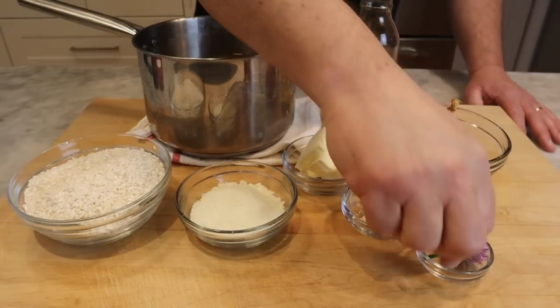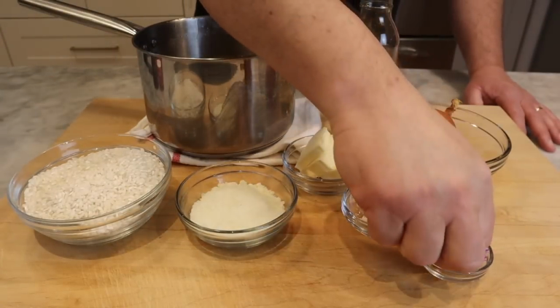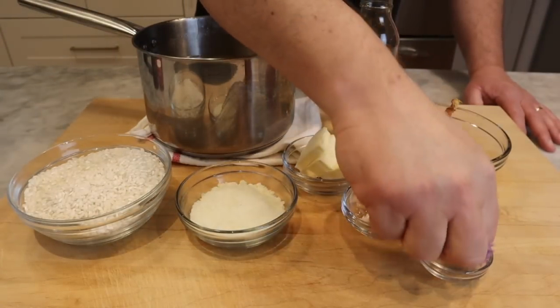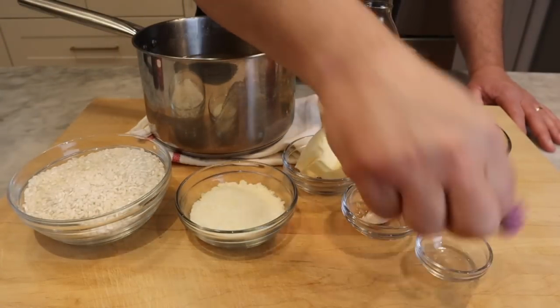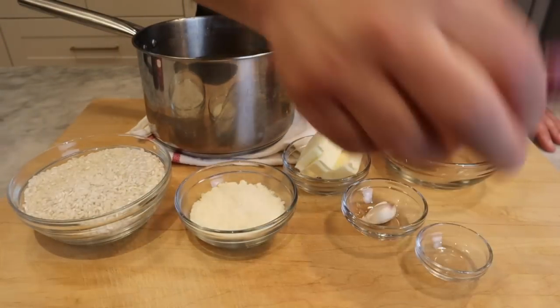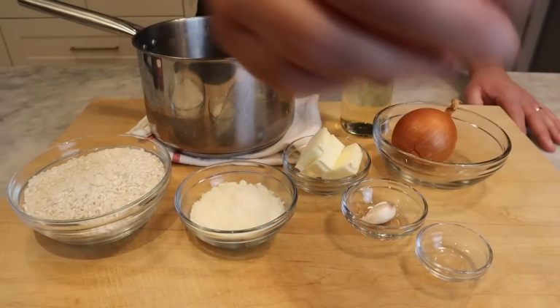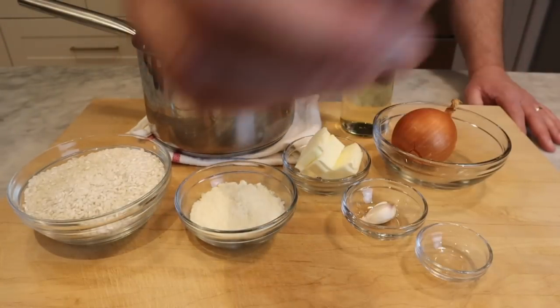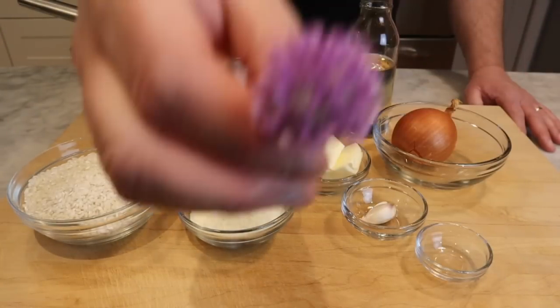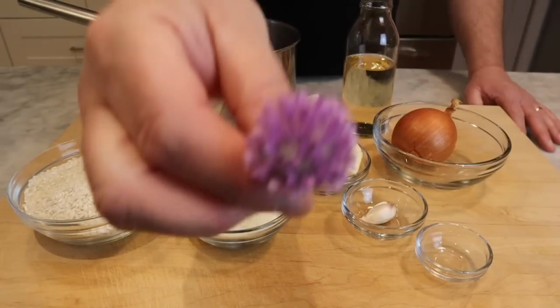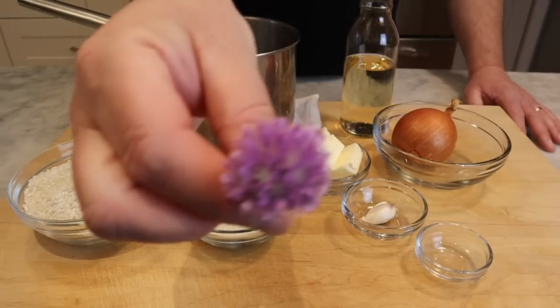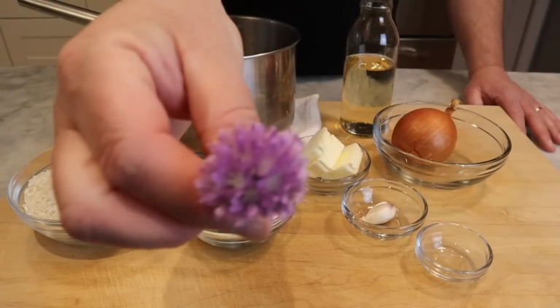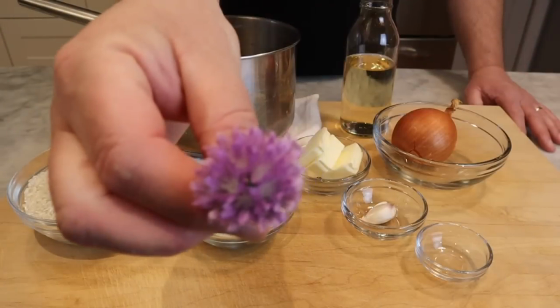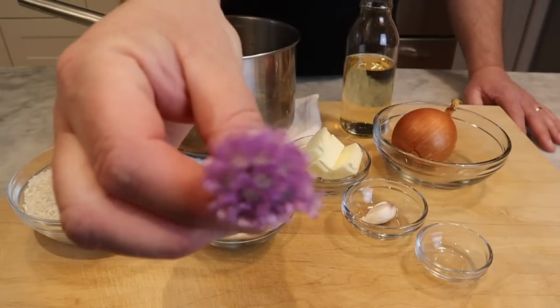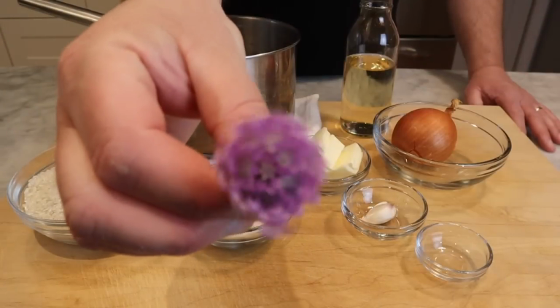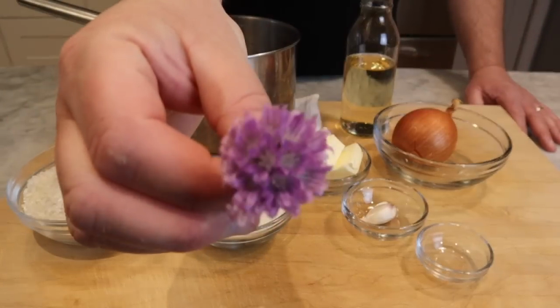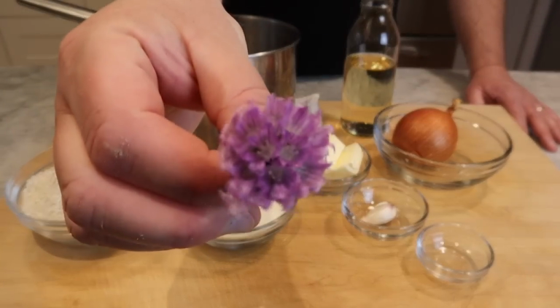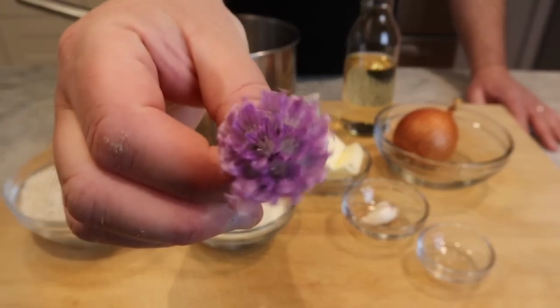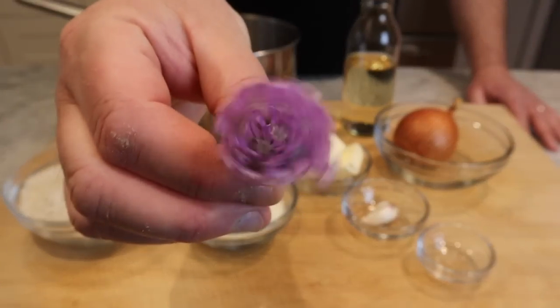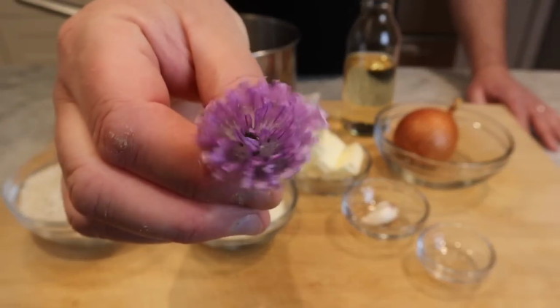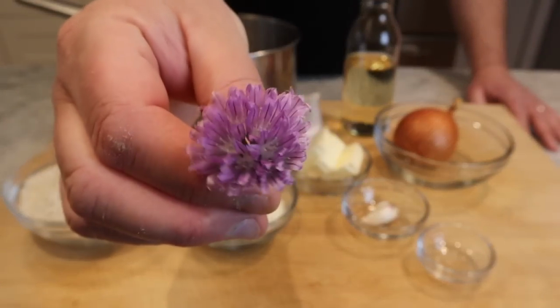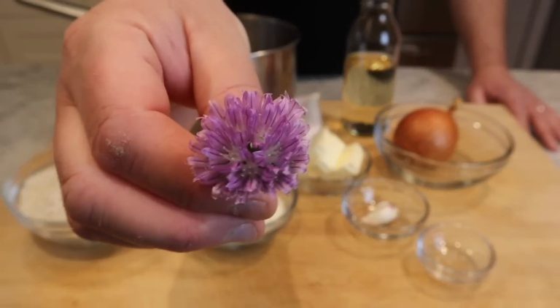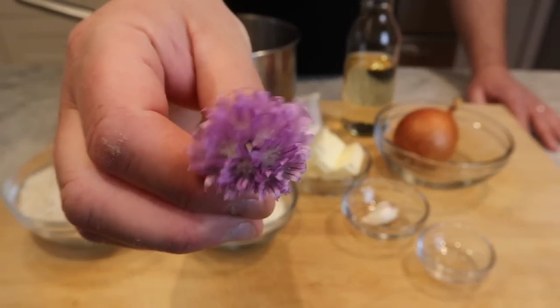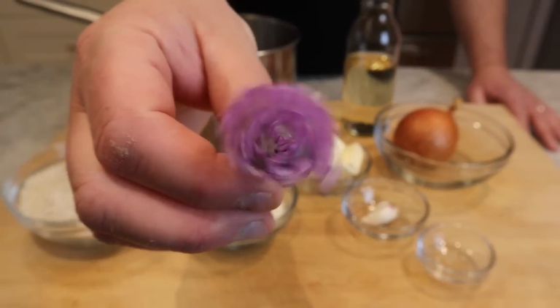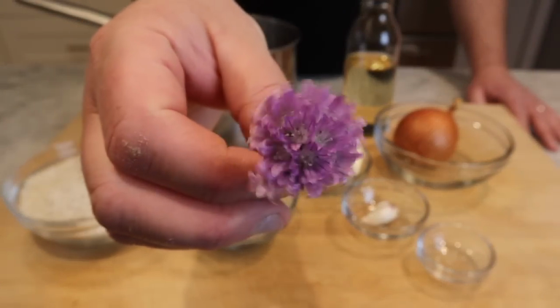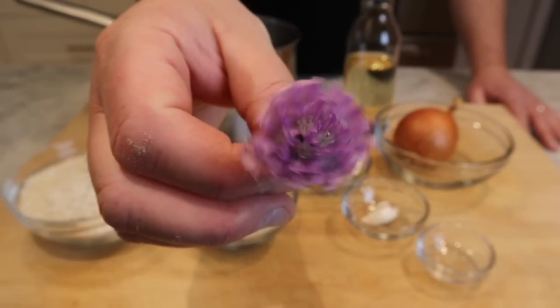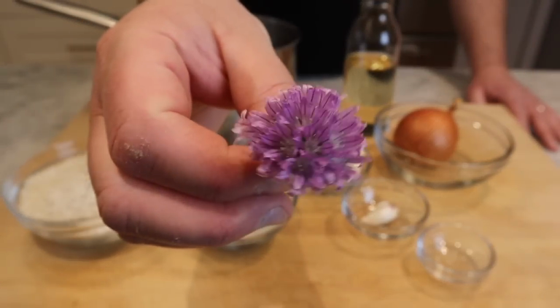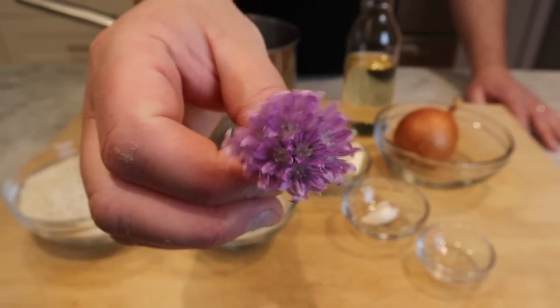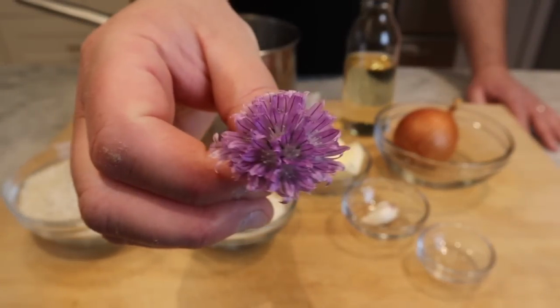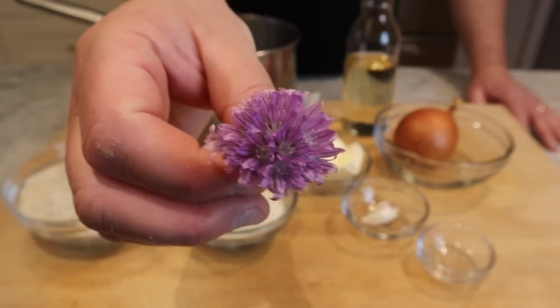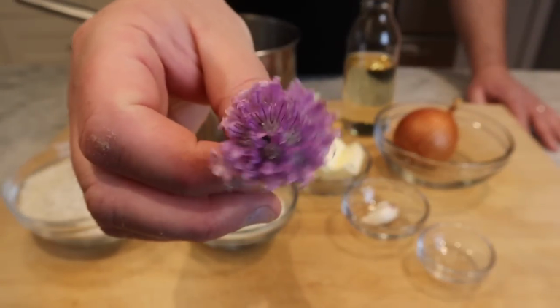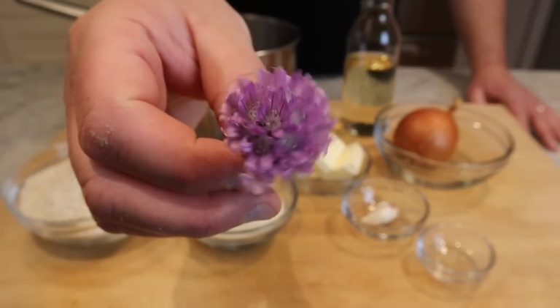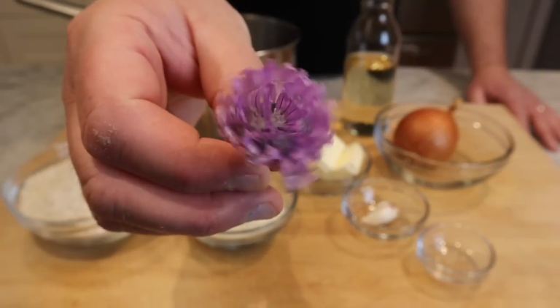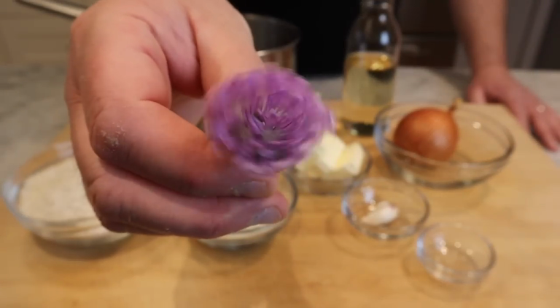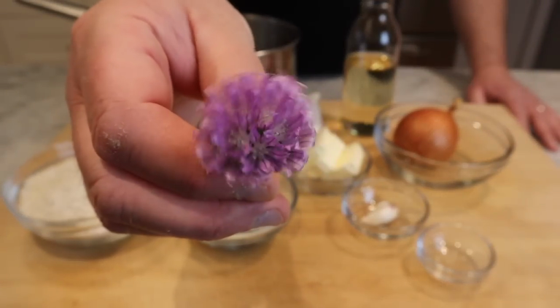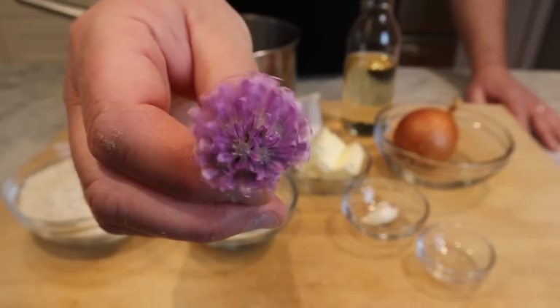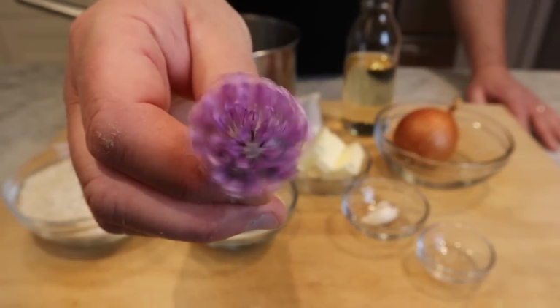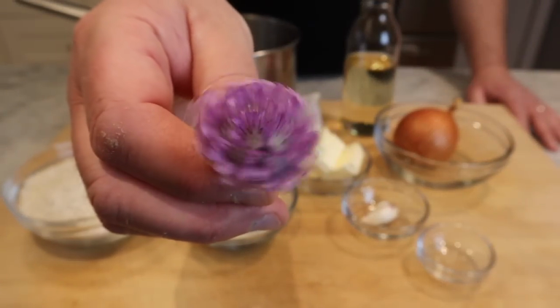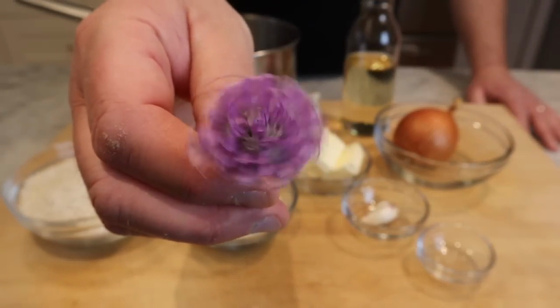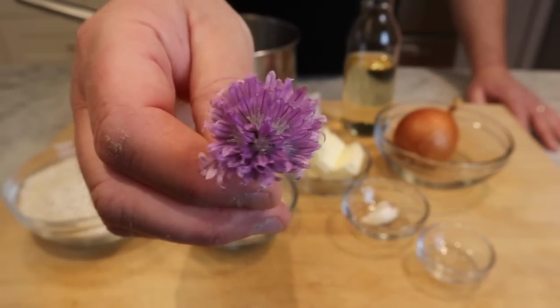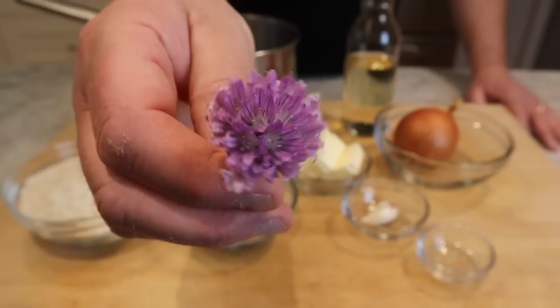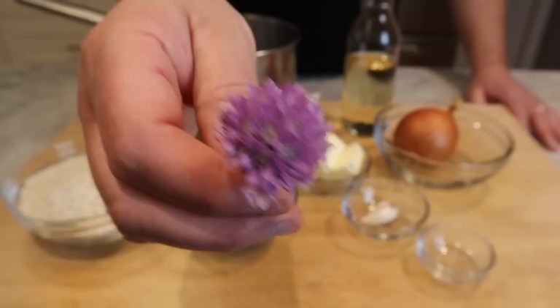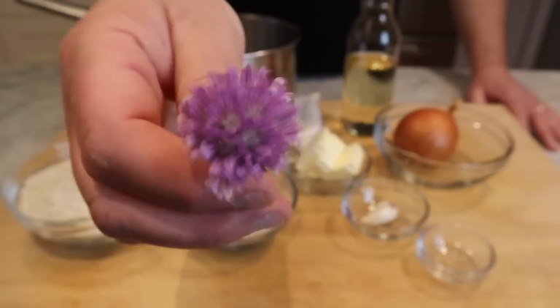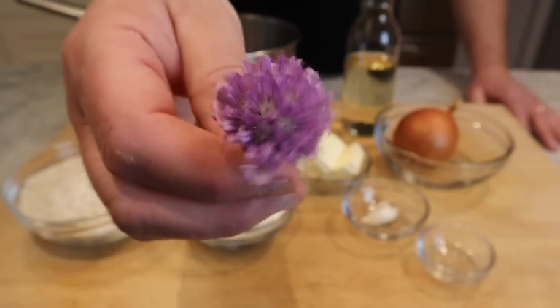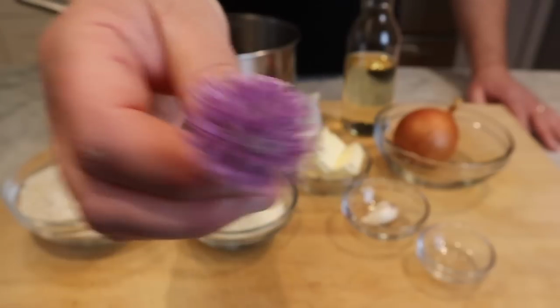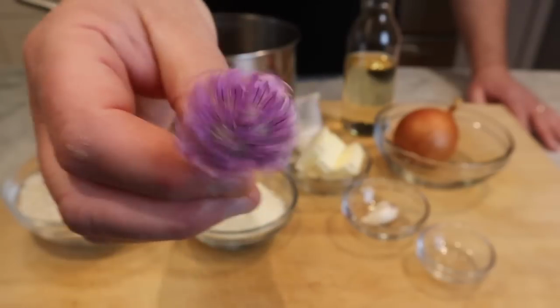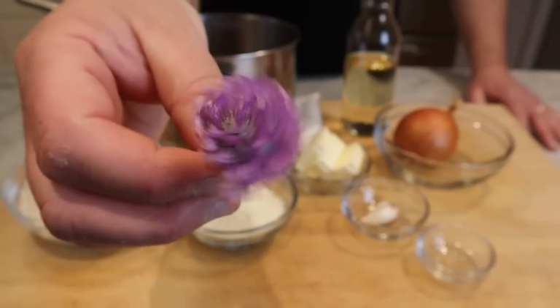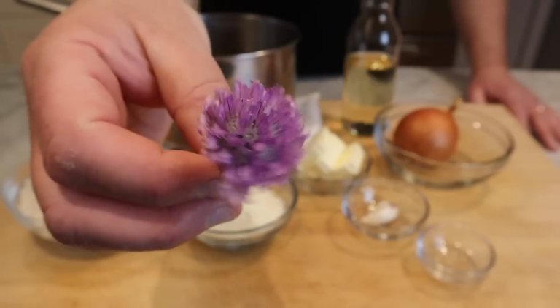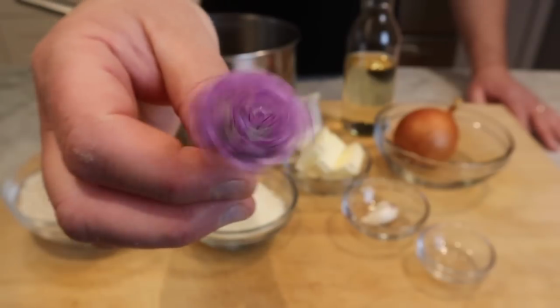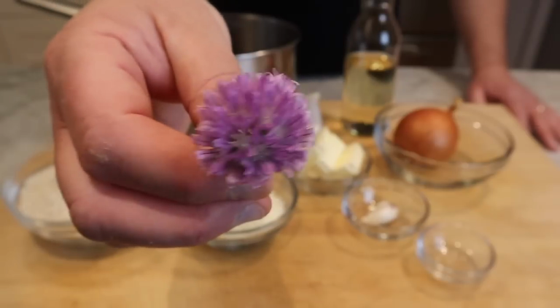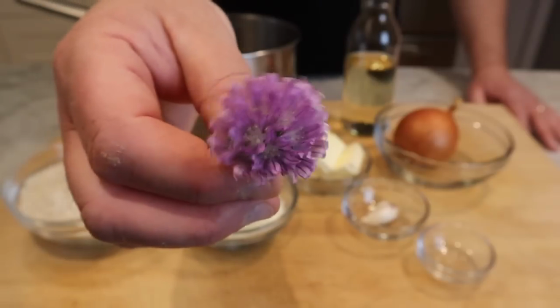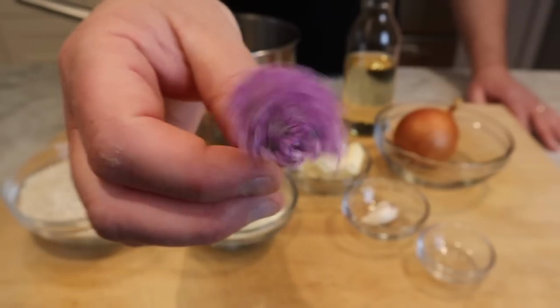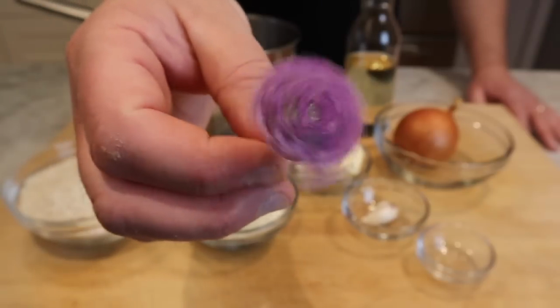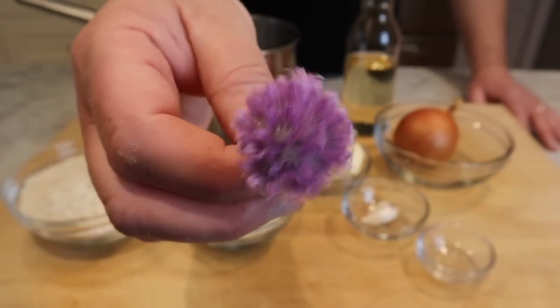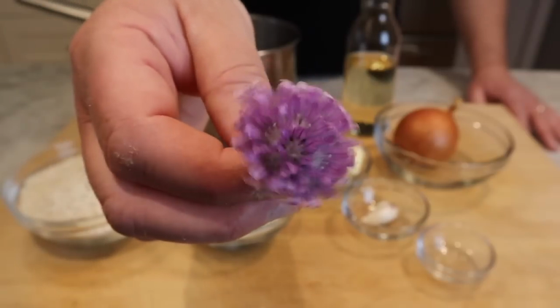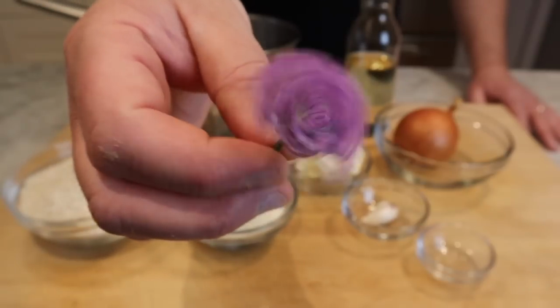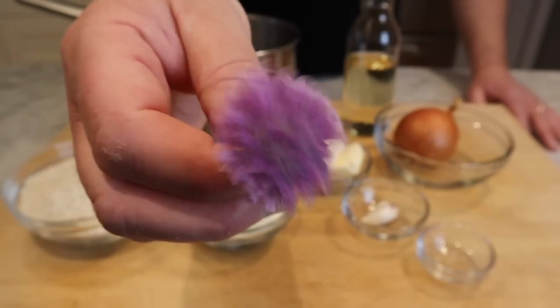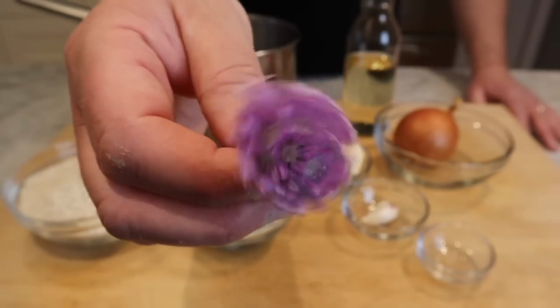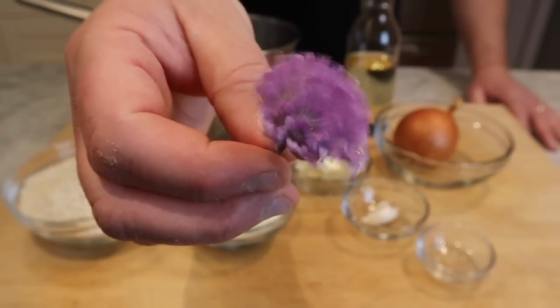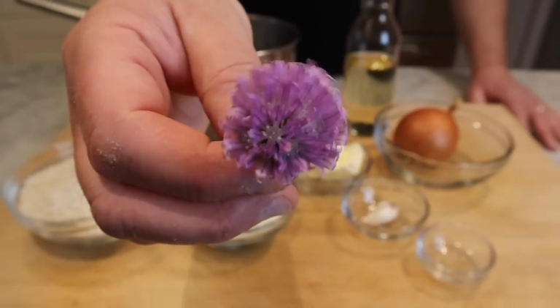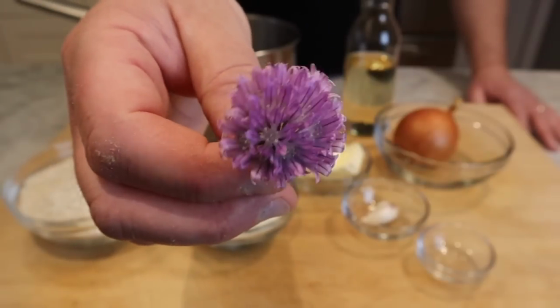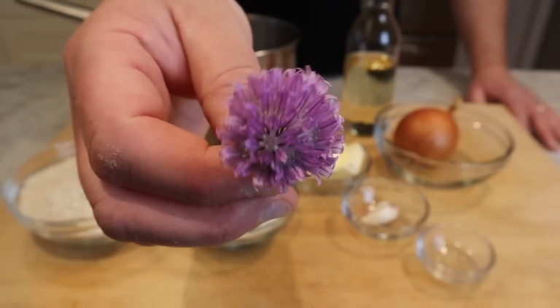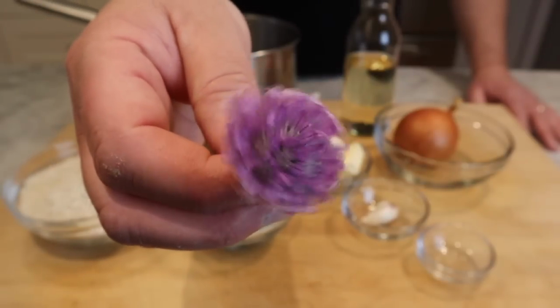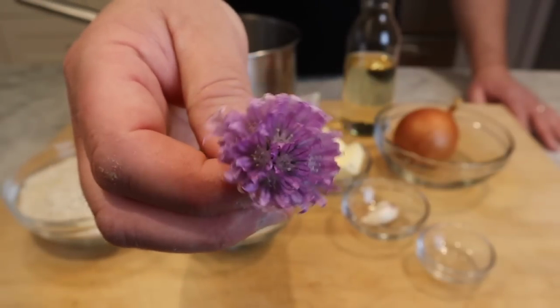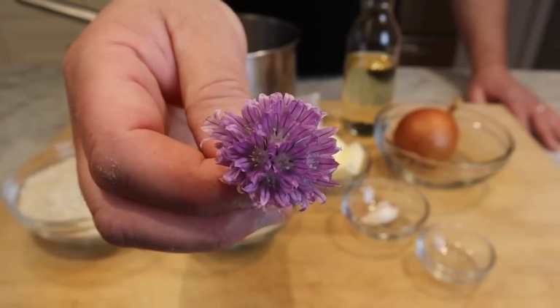Six to seven cups of chicken stock. And a beautiful little chive flower I got from my garden — it's just an optional garnish. I think it's just going to make this look pretty.